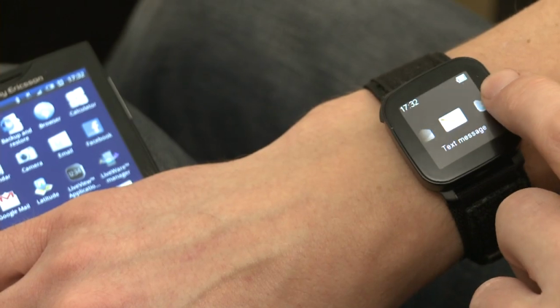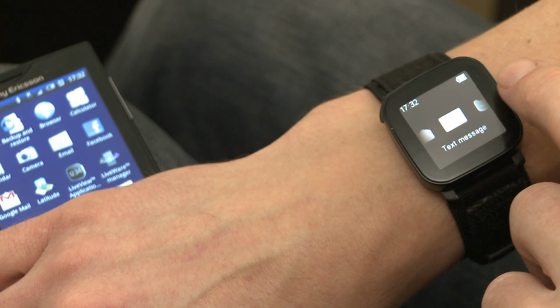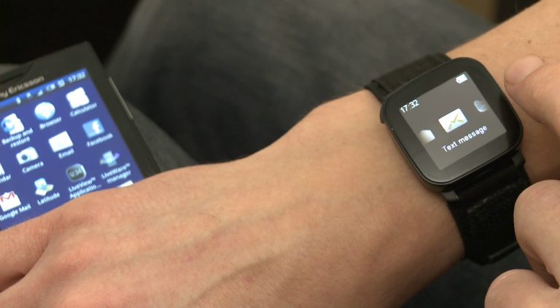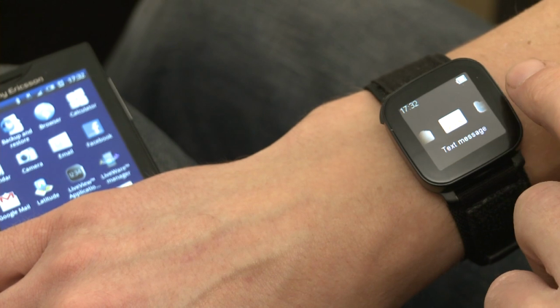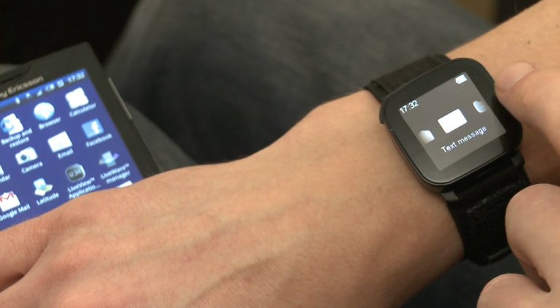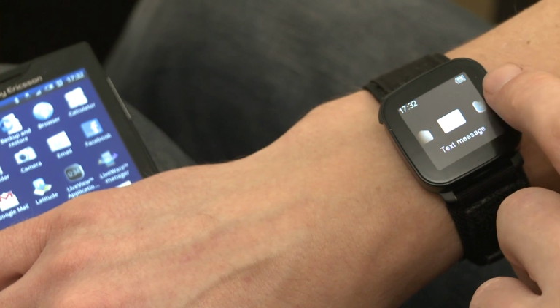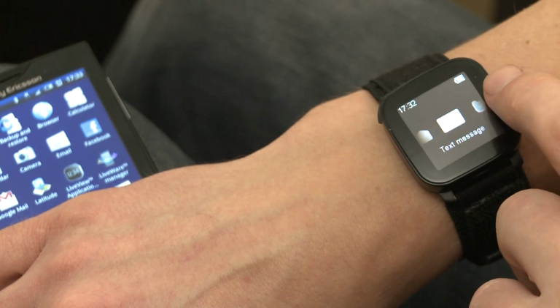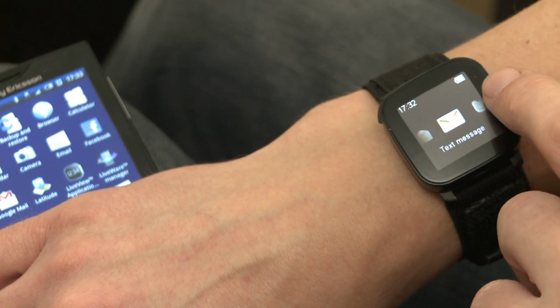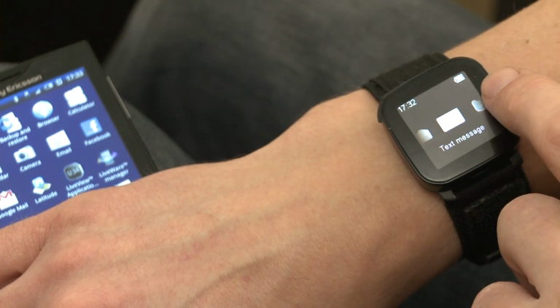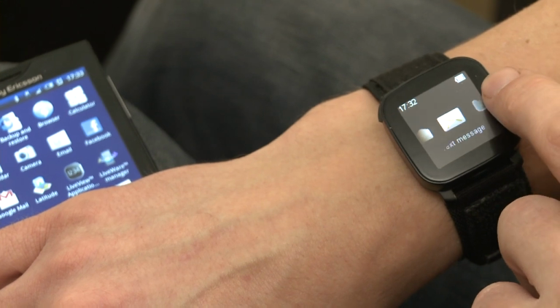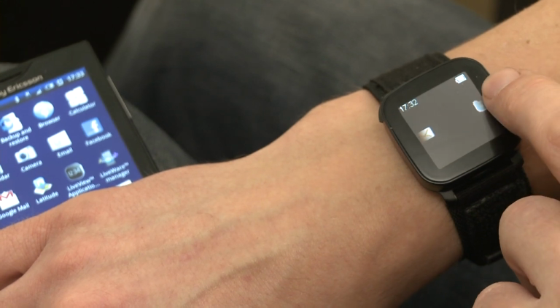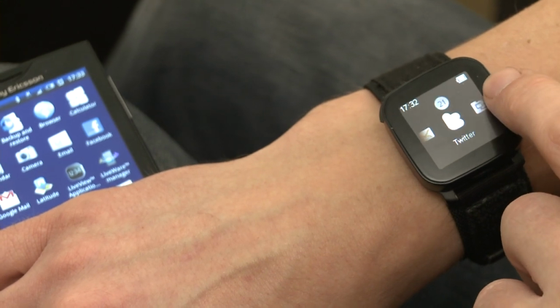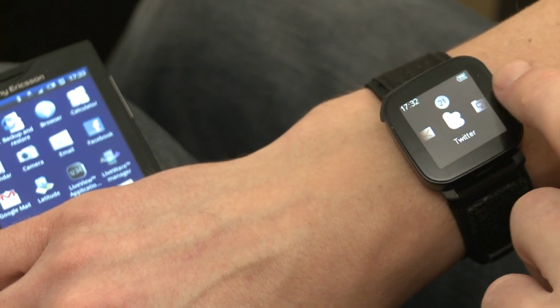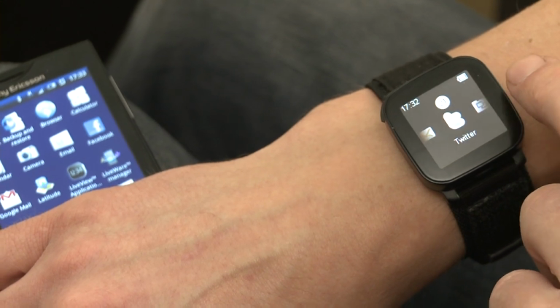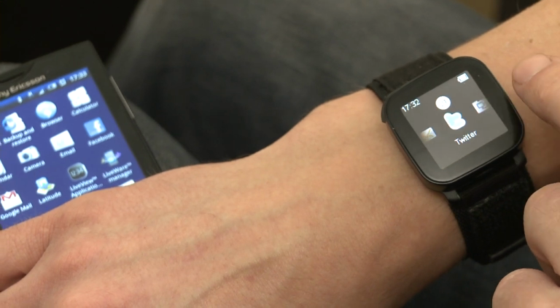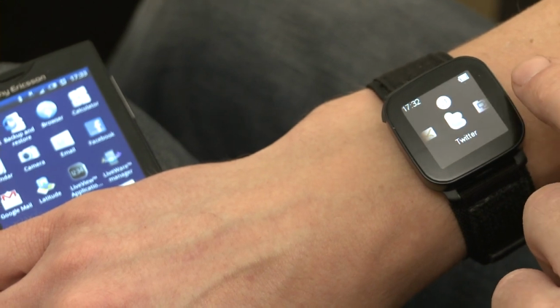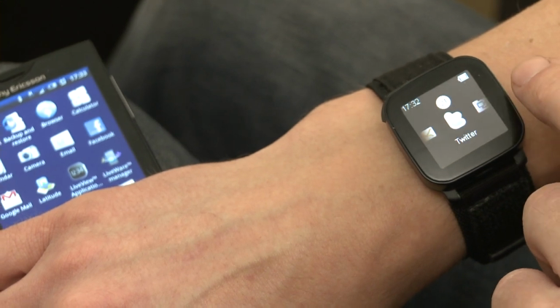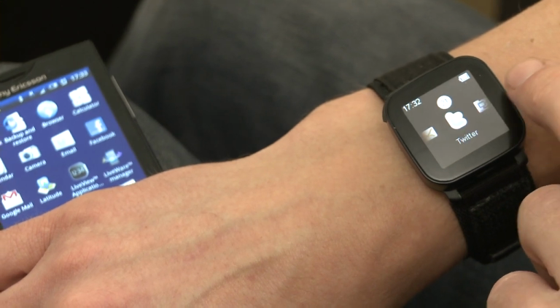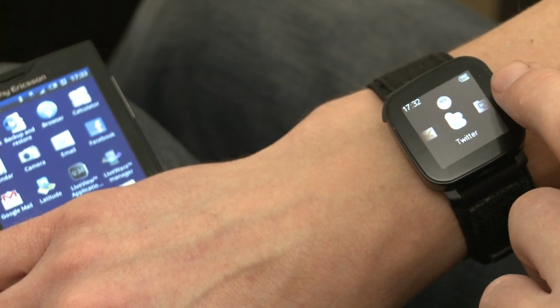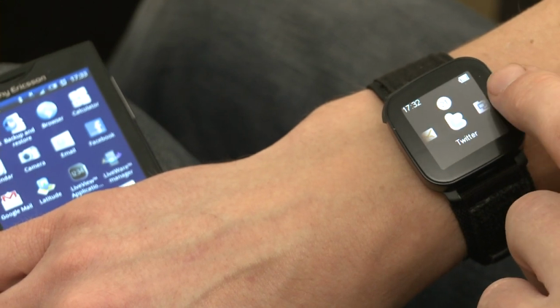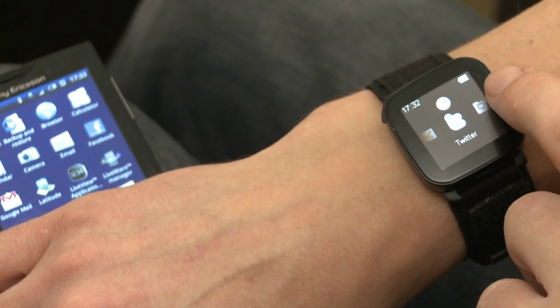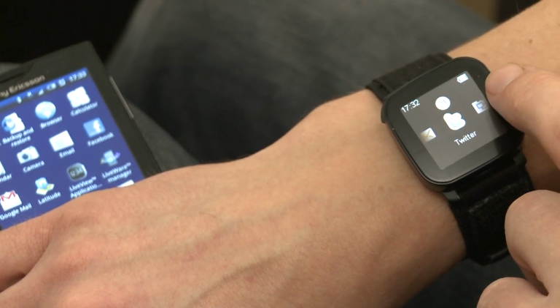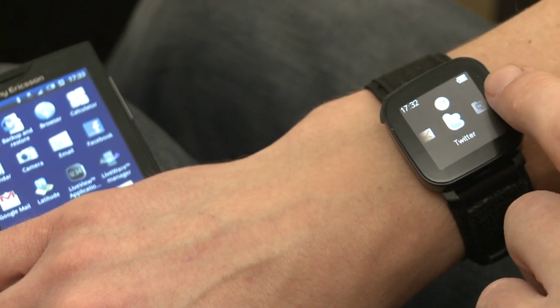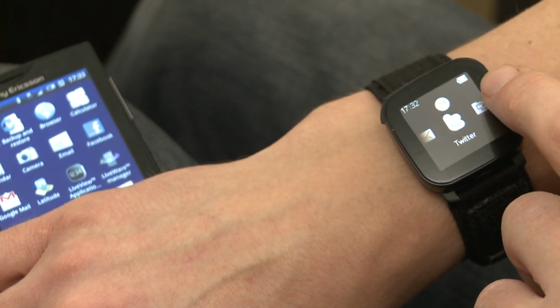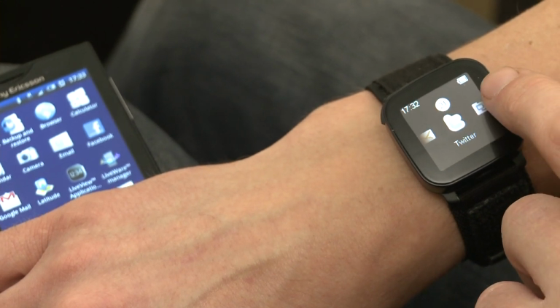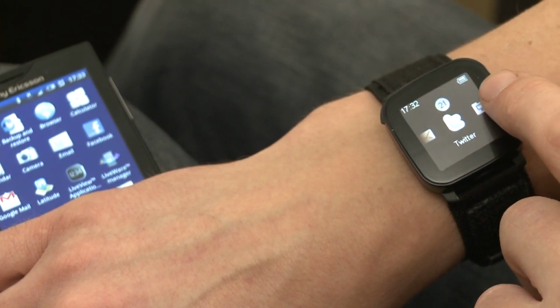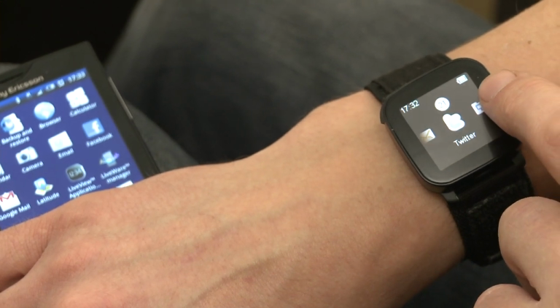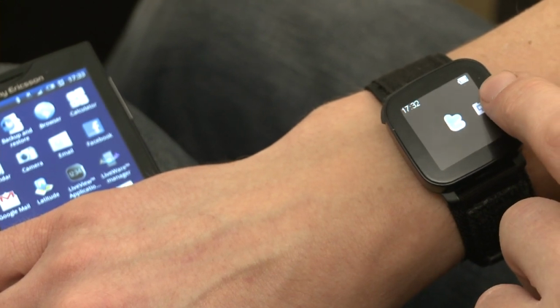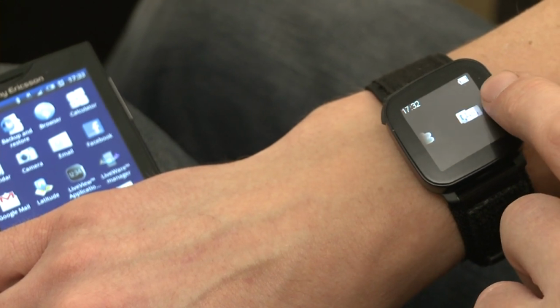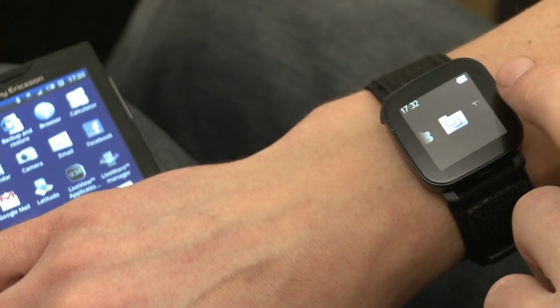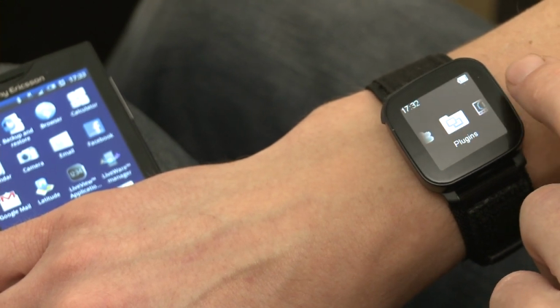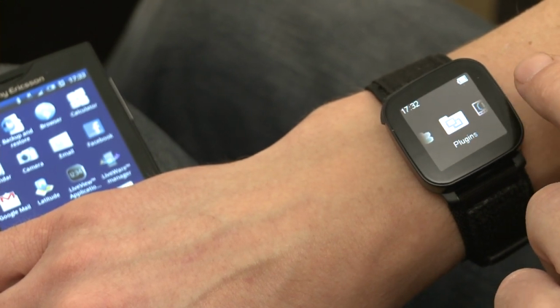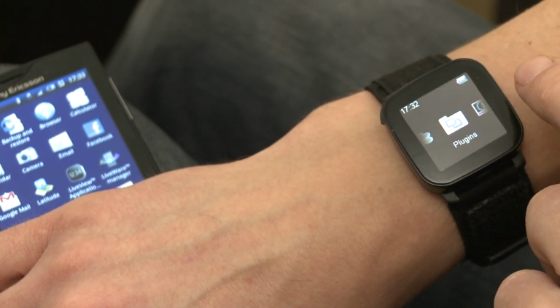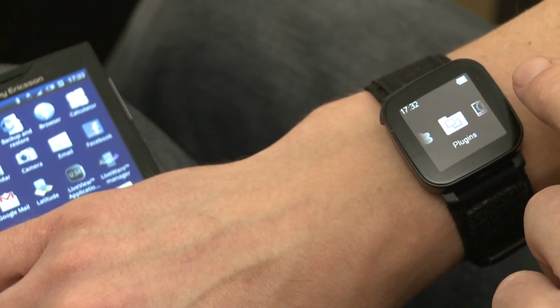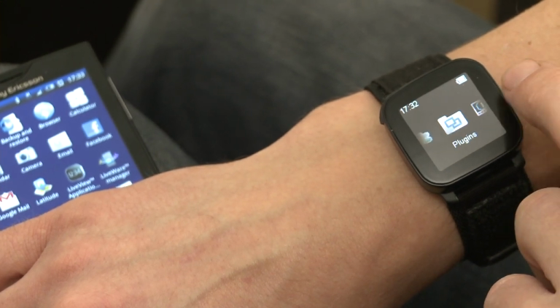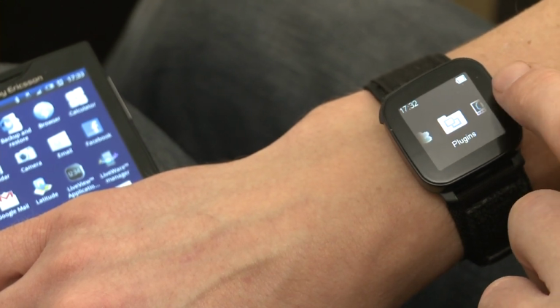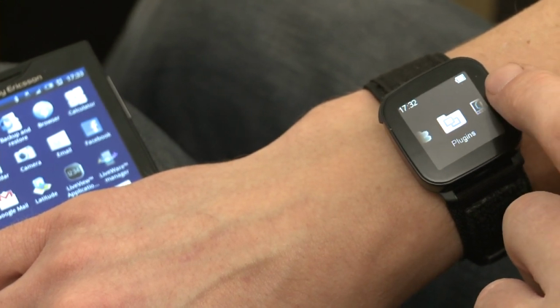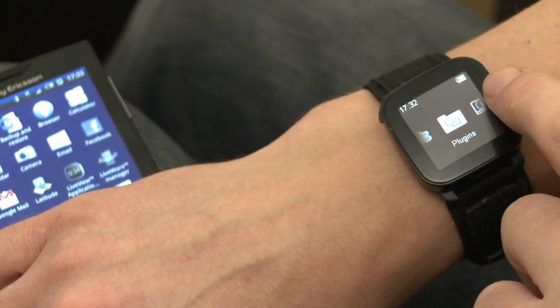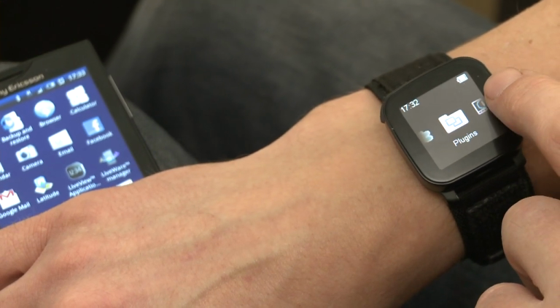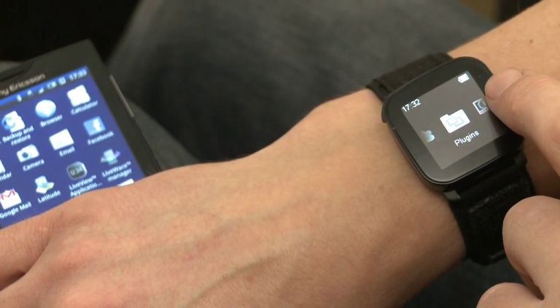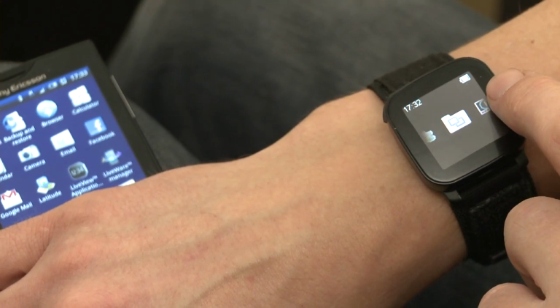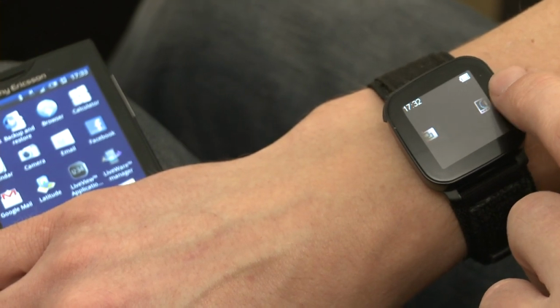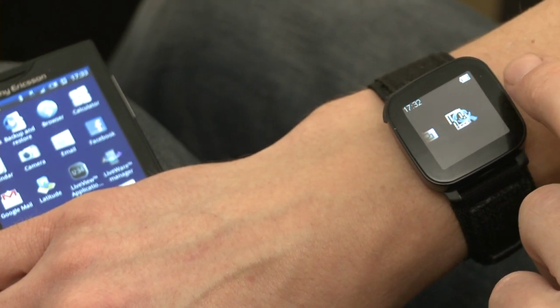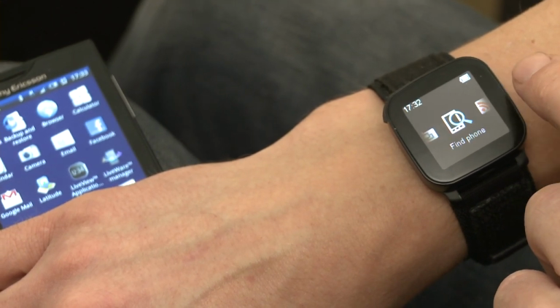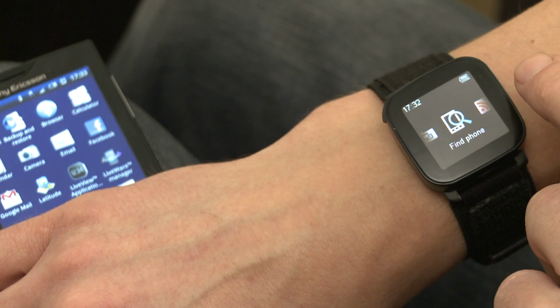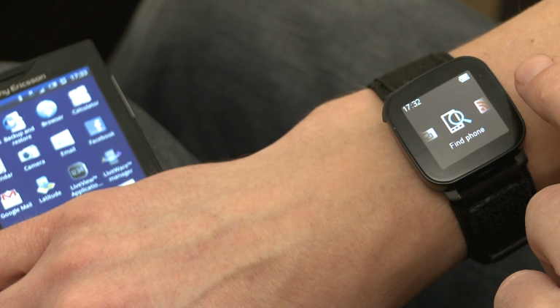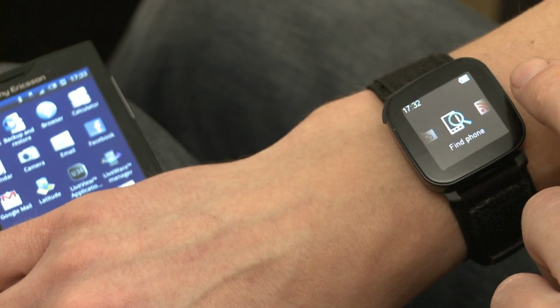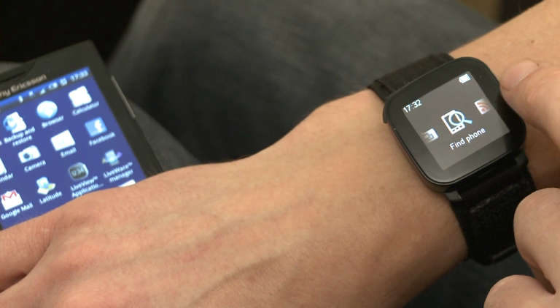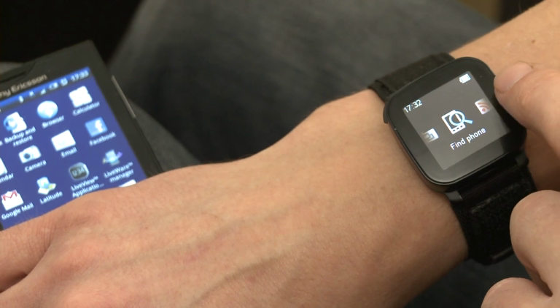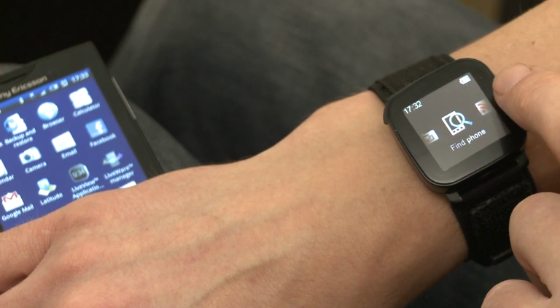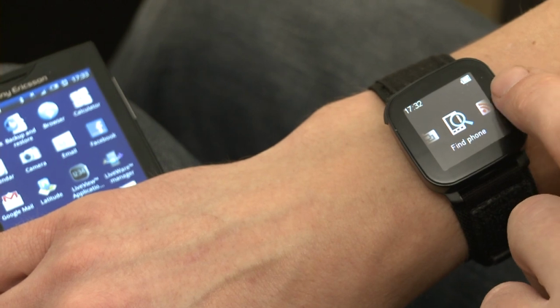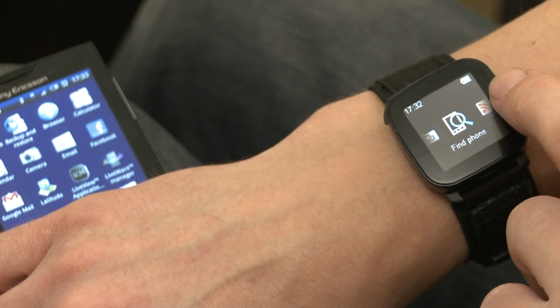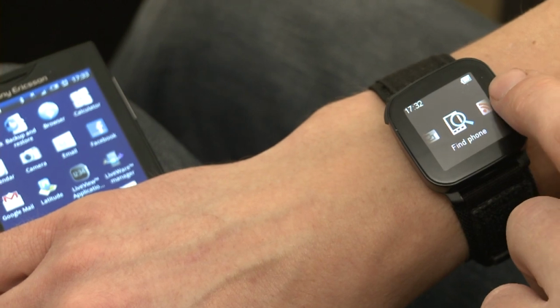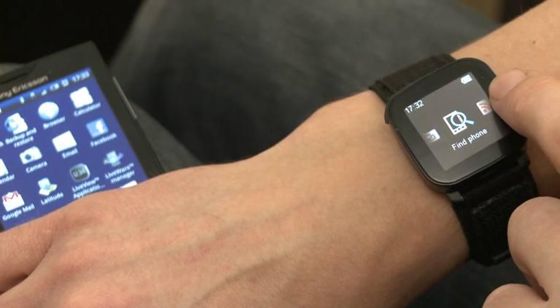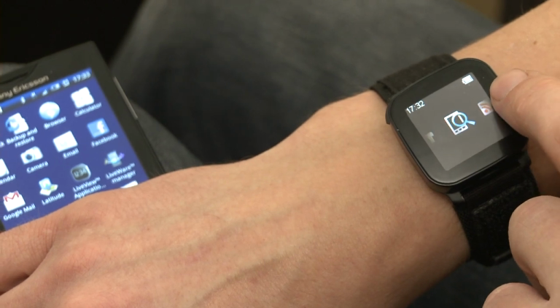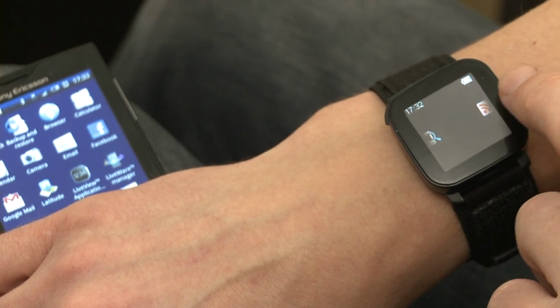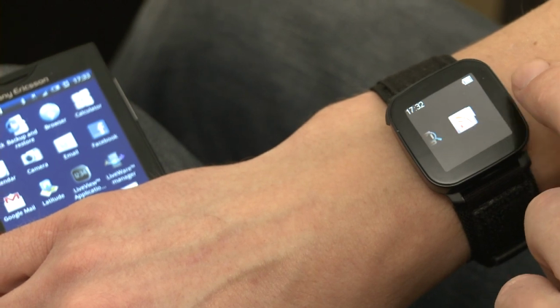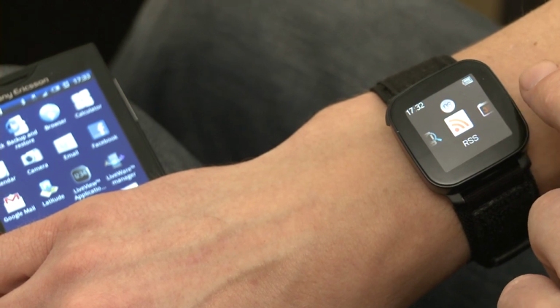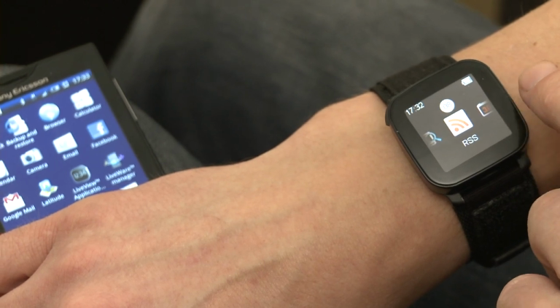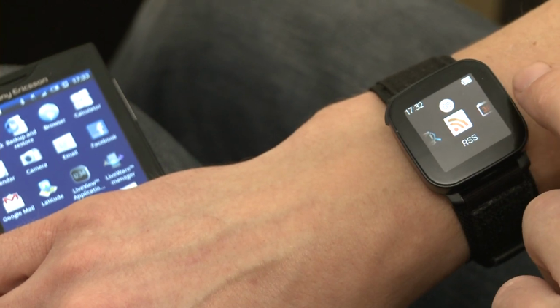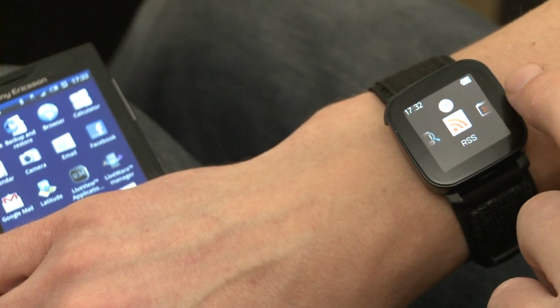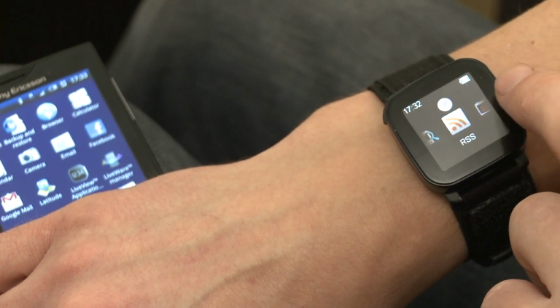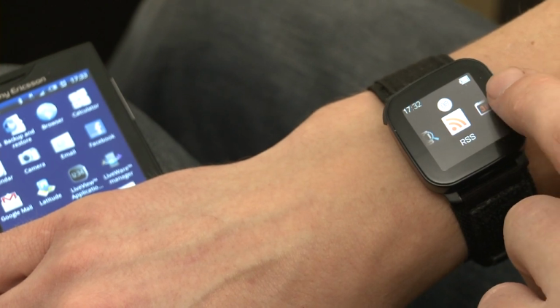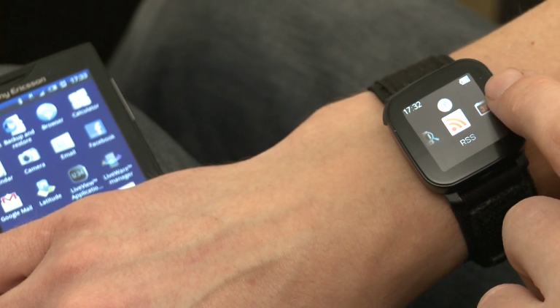The other button brings up the menu system, and you can scroll using the touch screen between your texts, your emails, Twitter, Facebook, RSS feeds, and other functions.